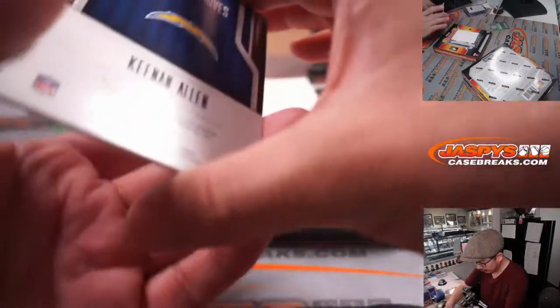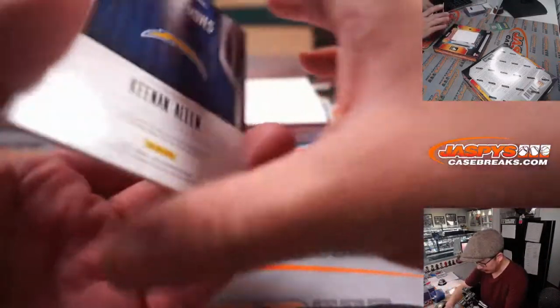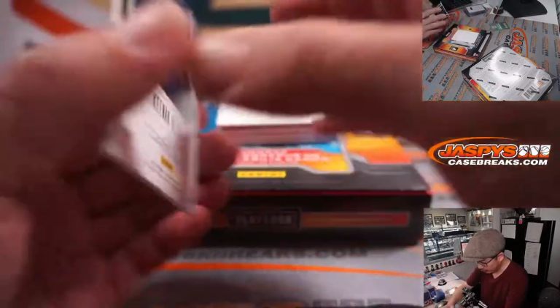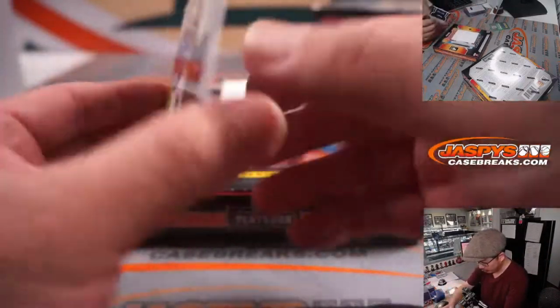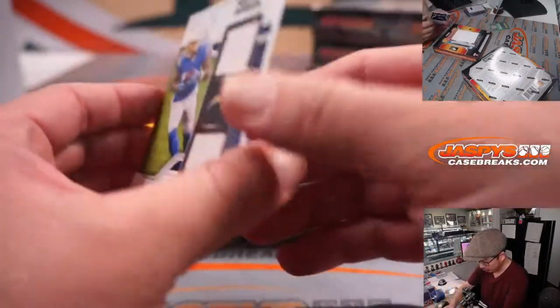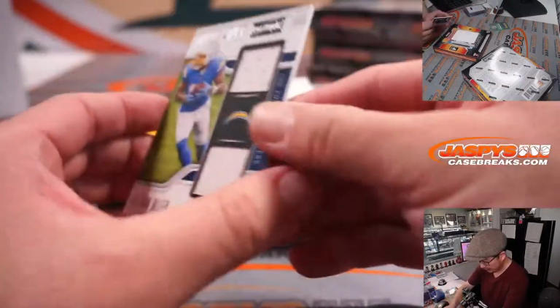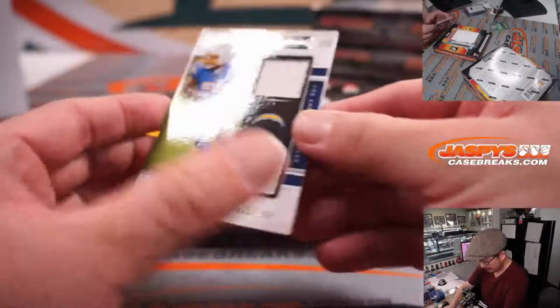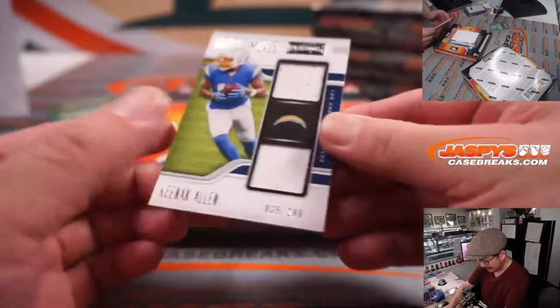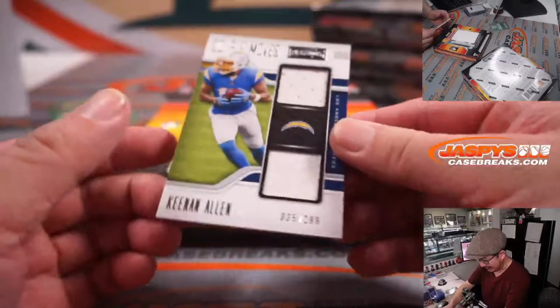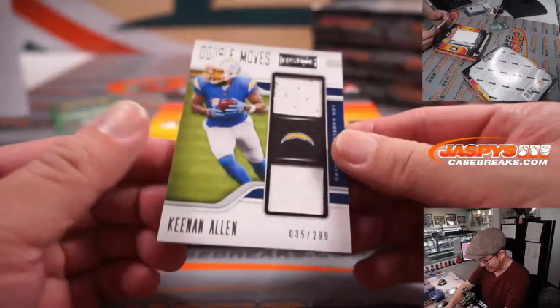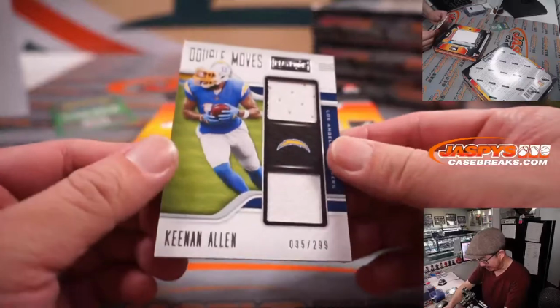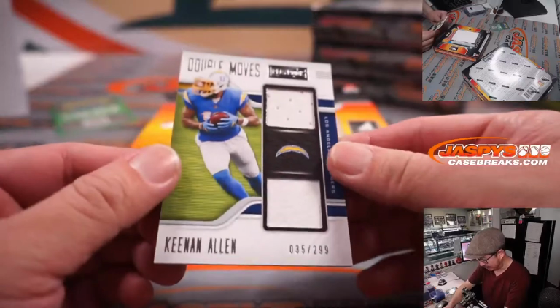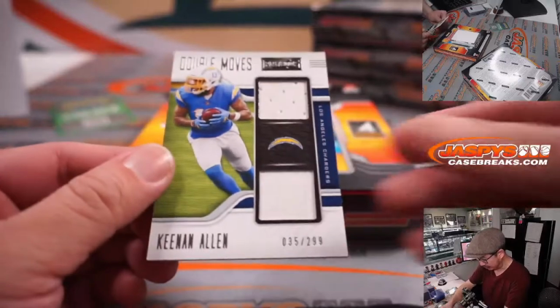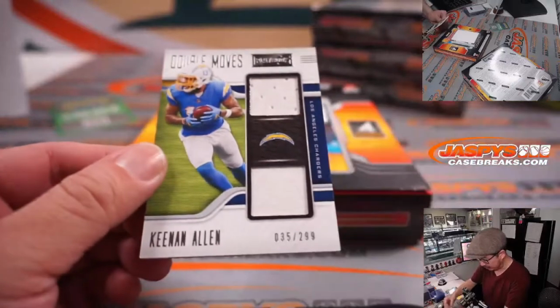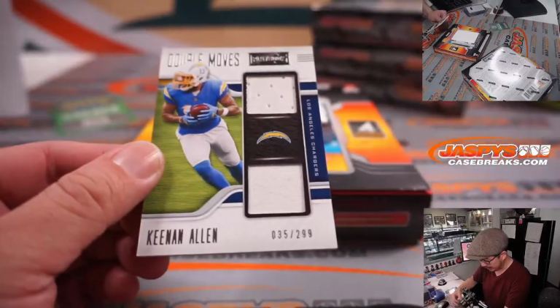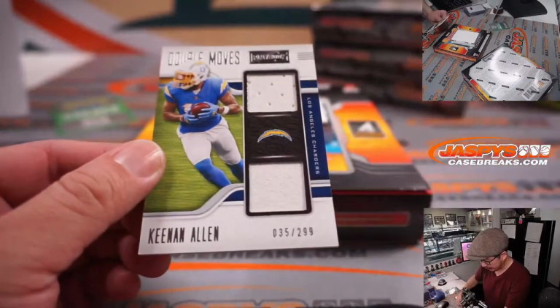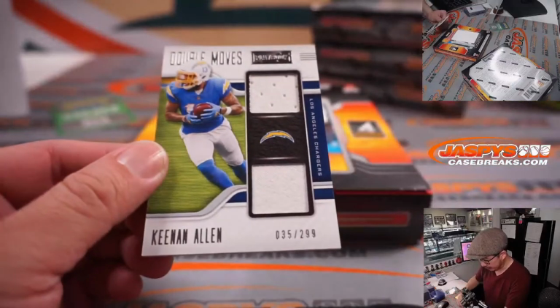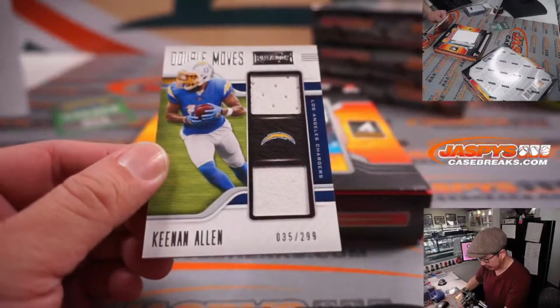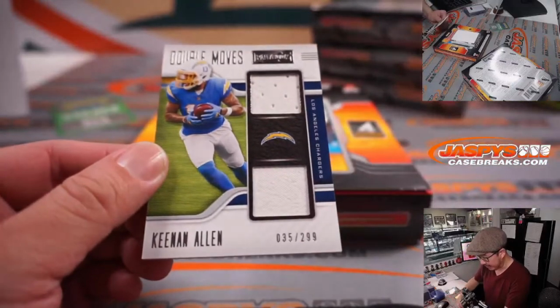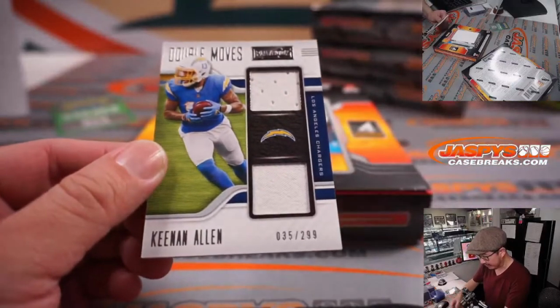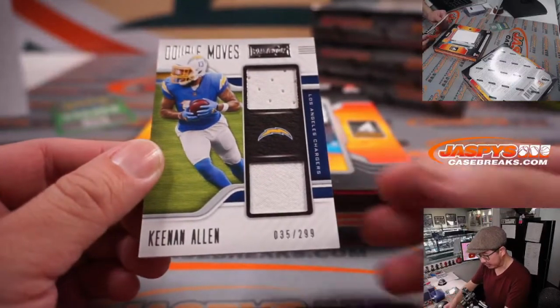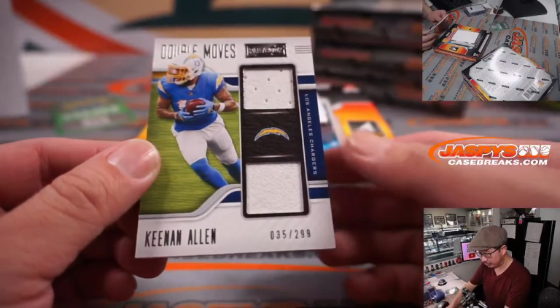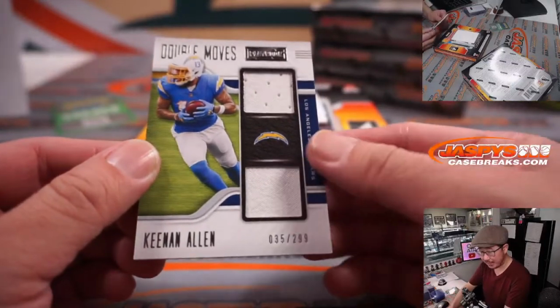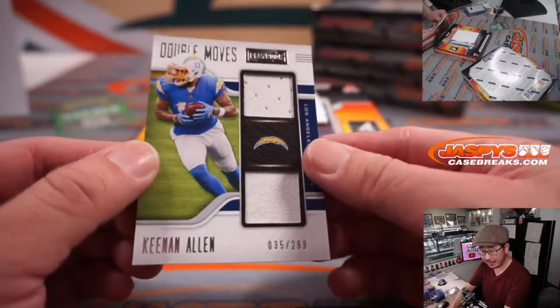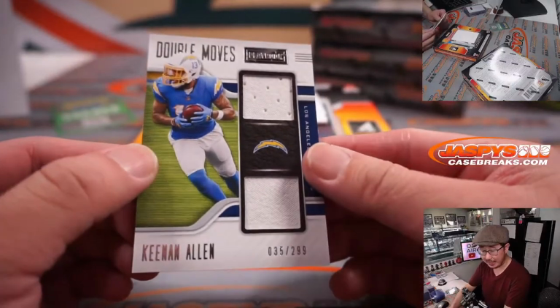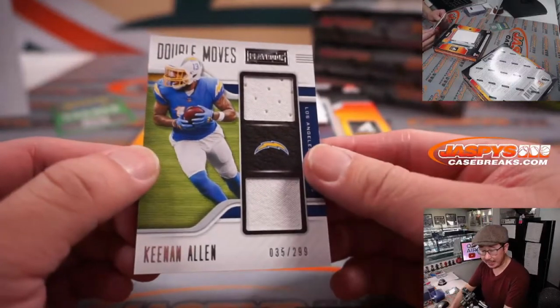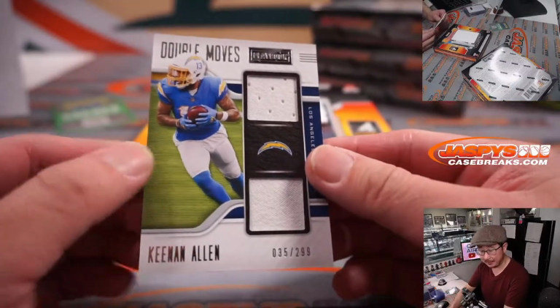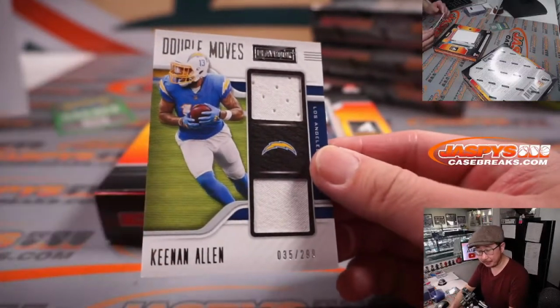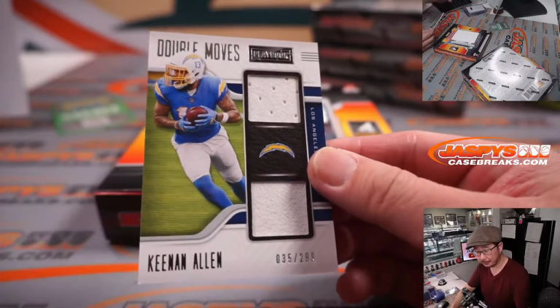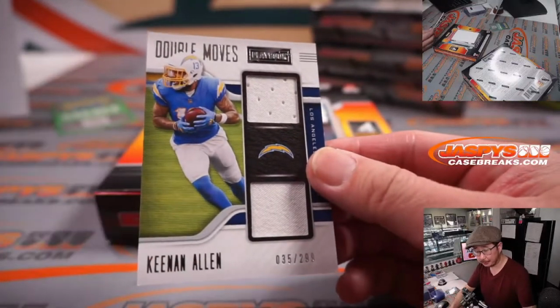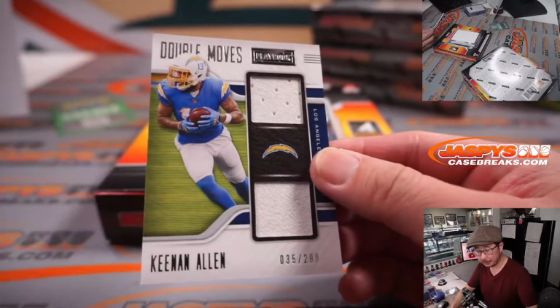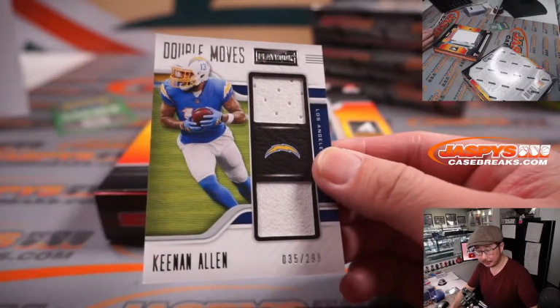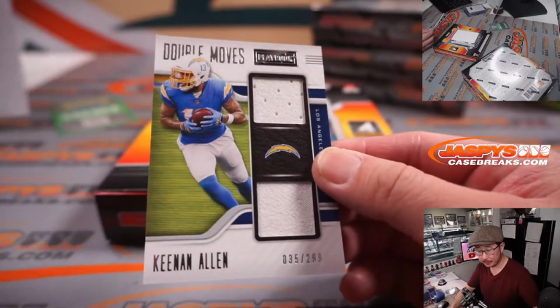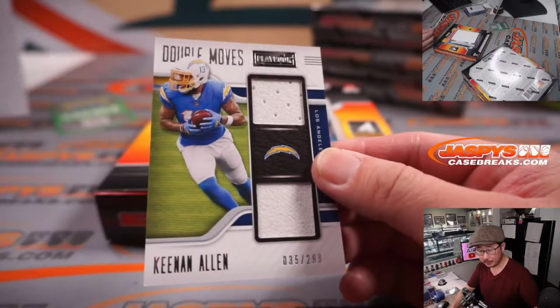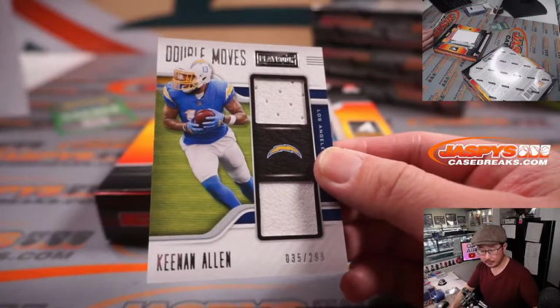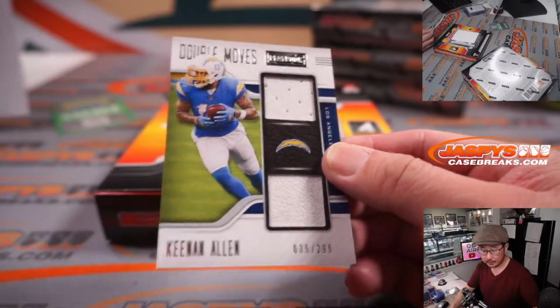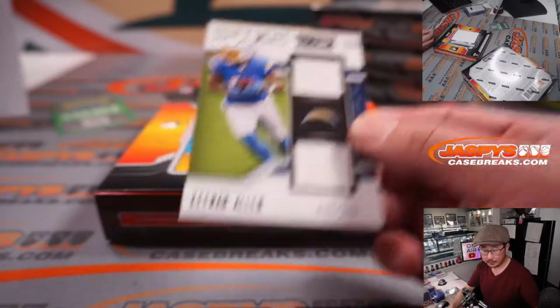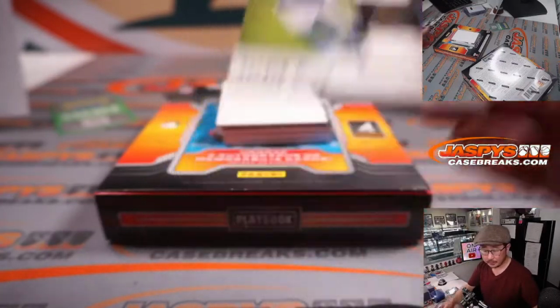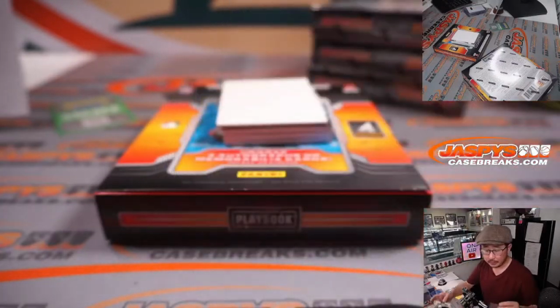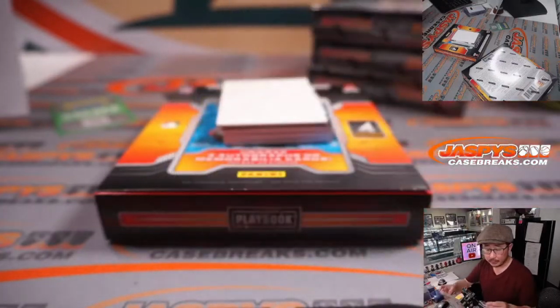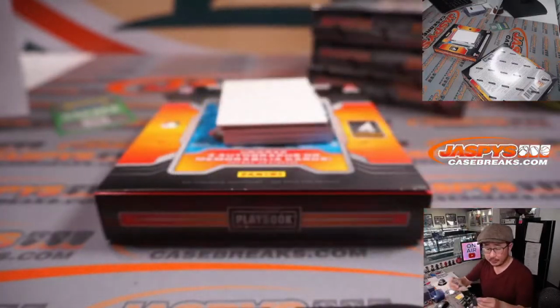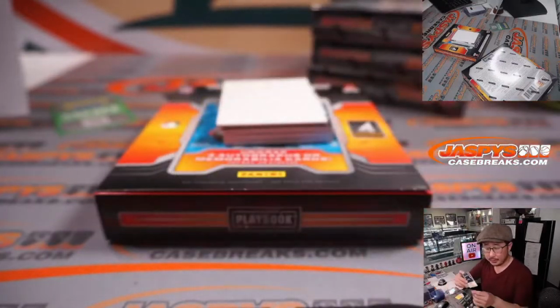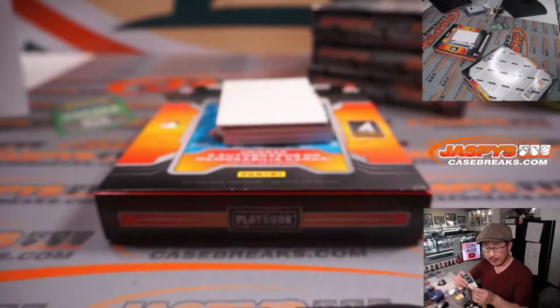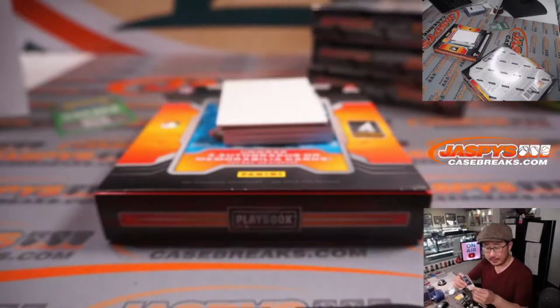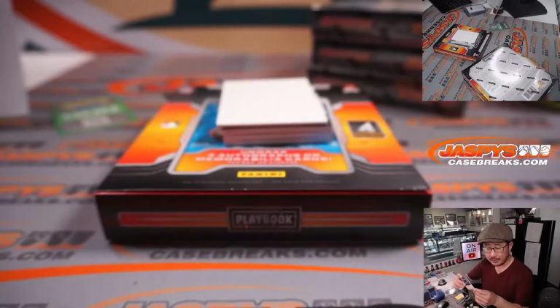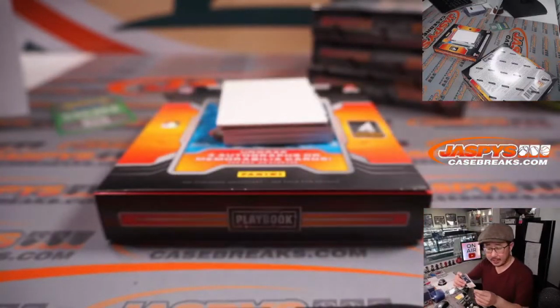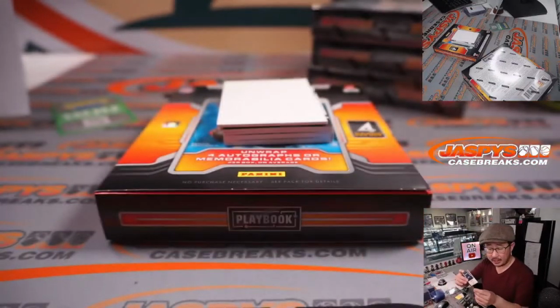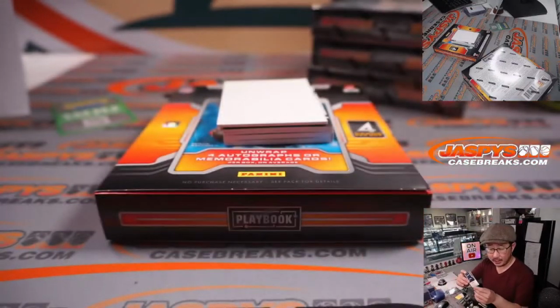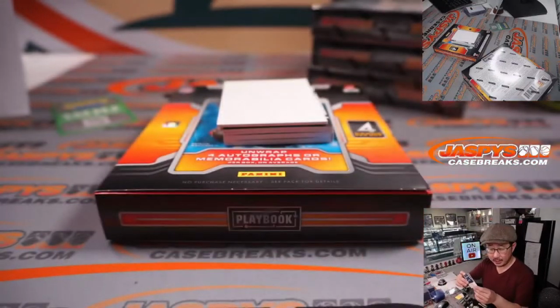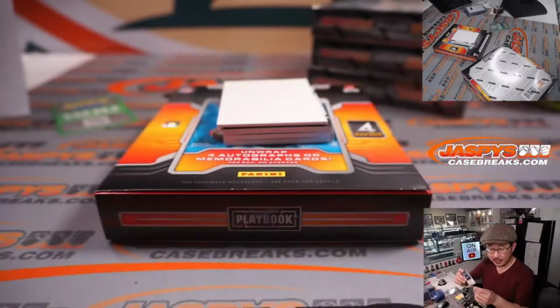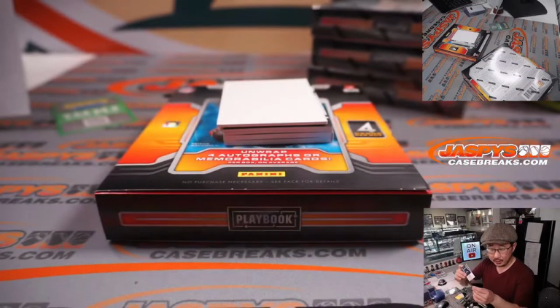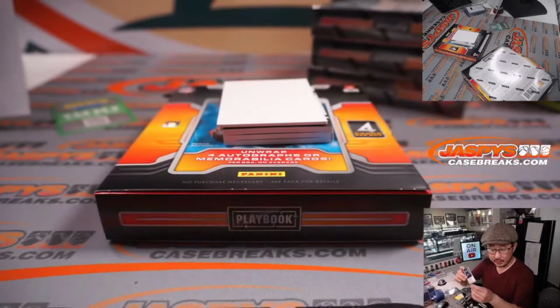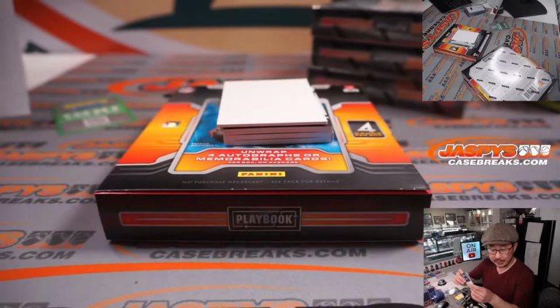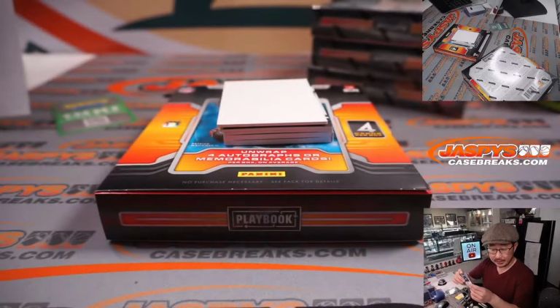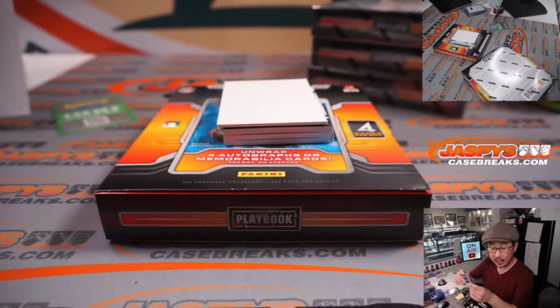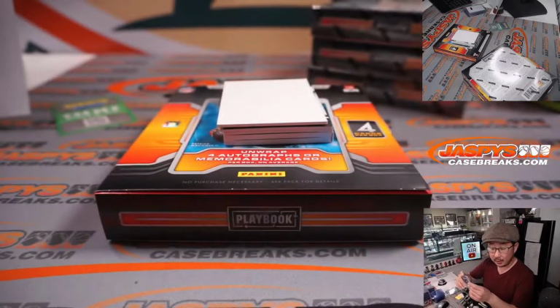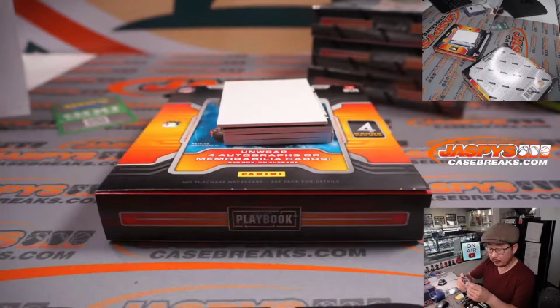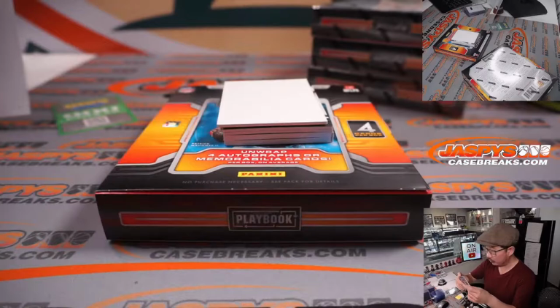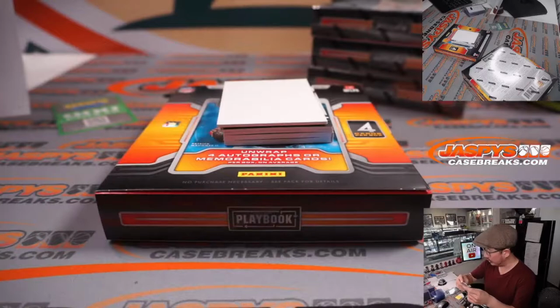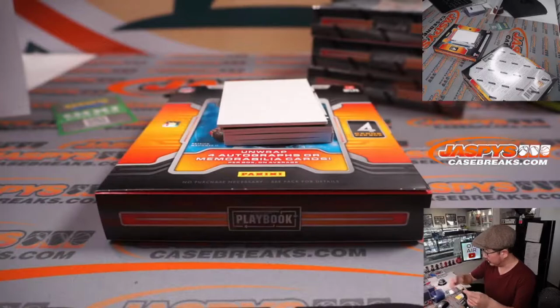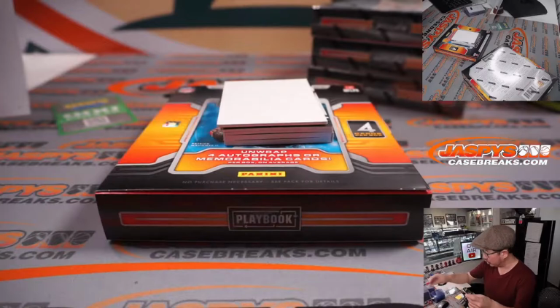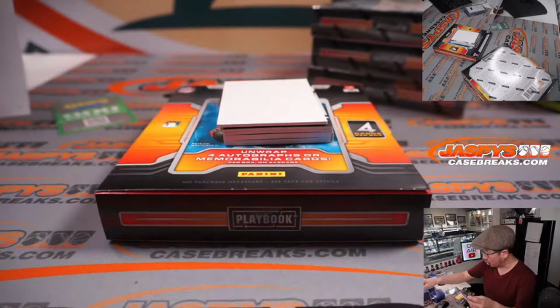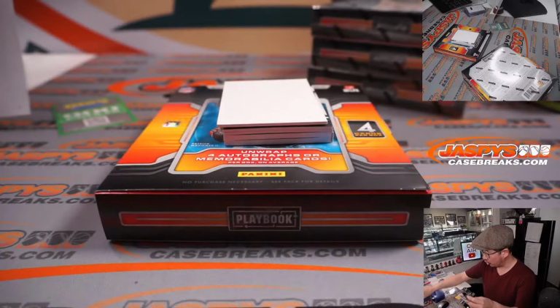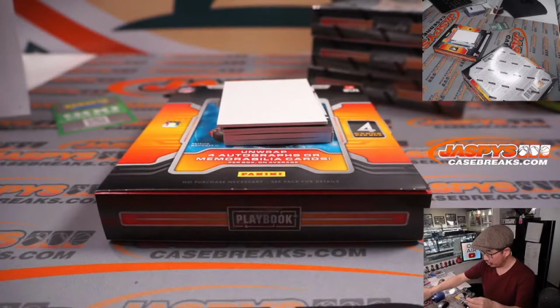Double Moves — Keenan Allen, dual relic, 35 out of 299. That's Hung with the Chargers.